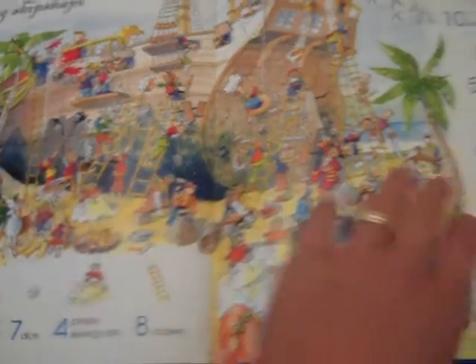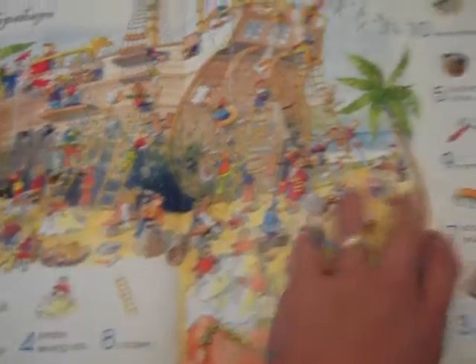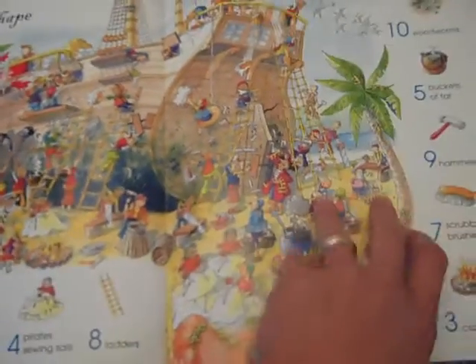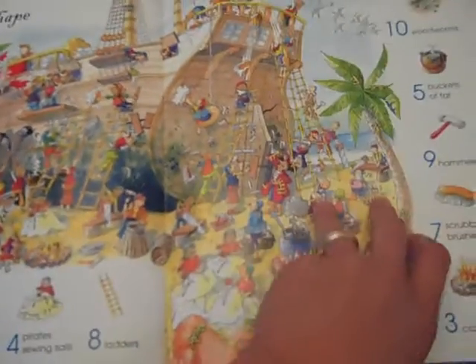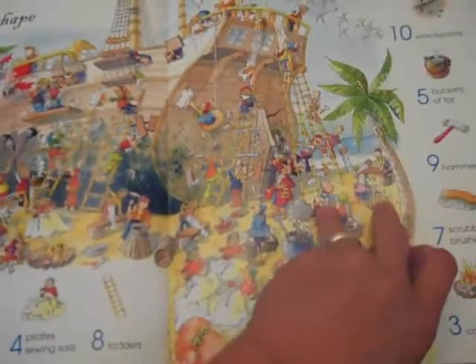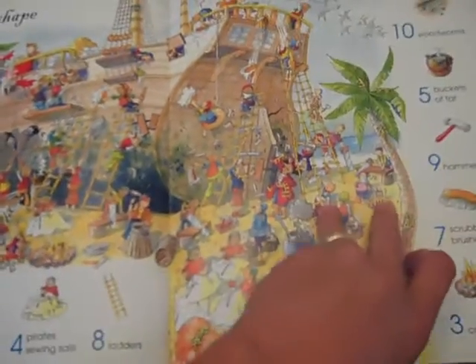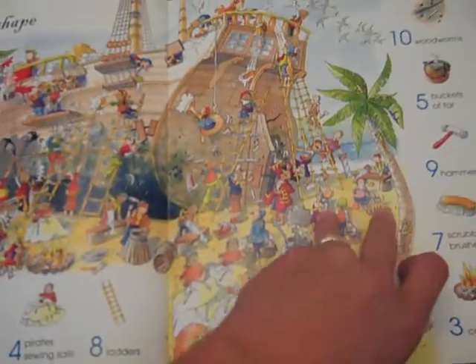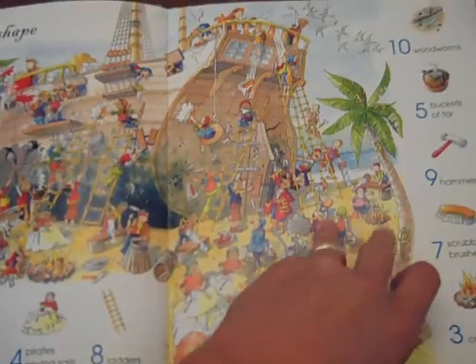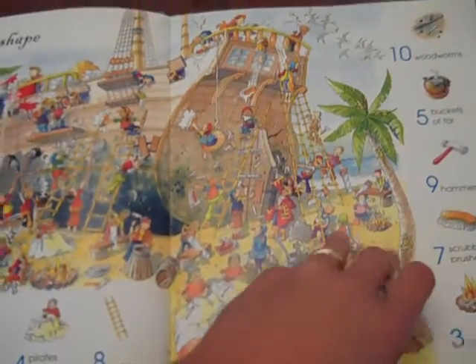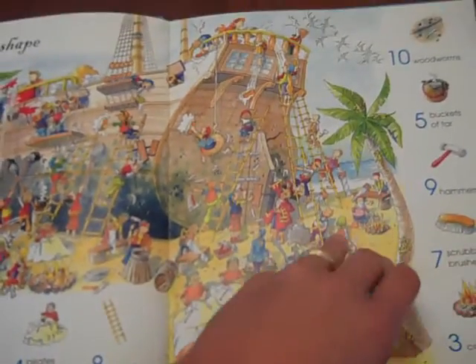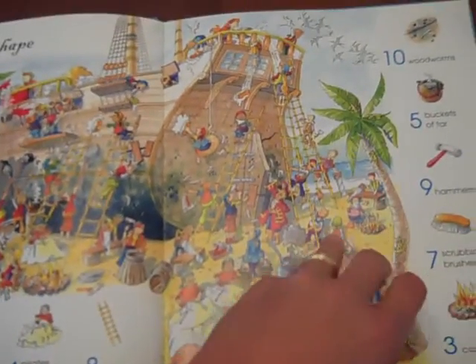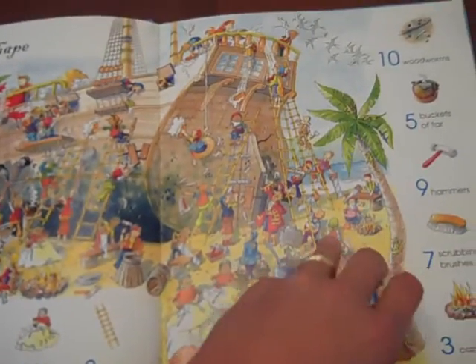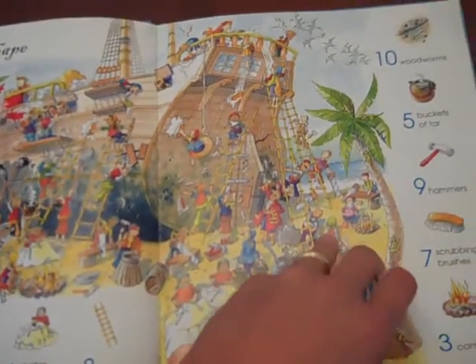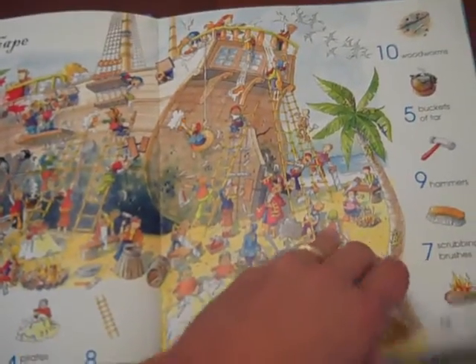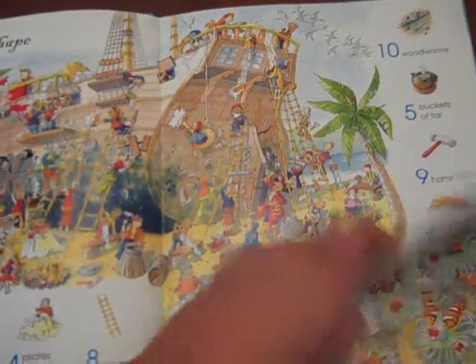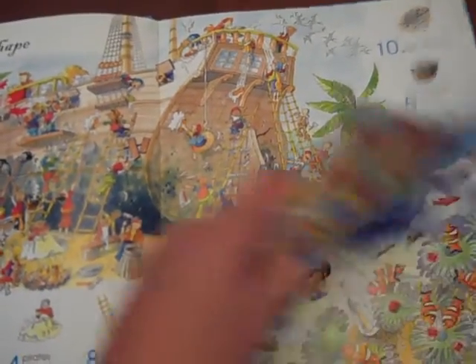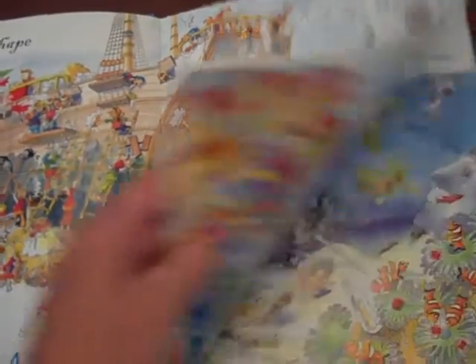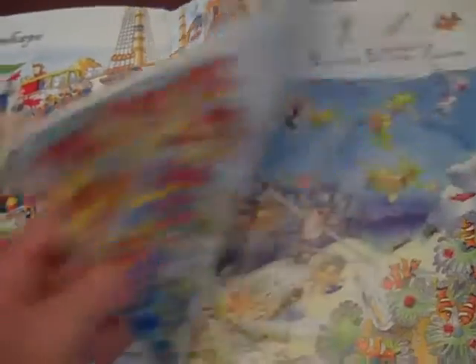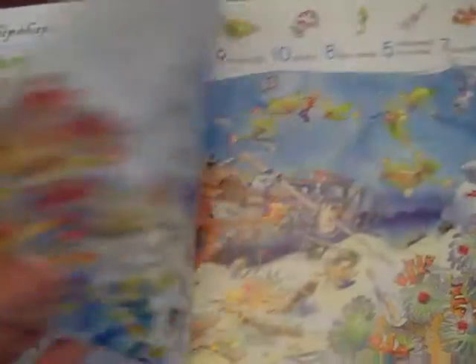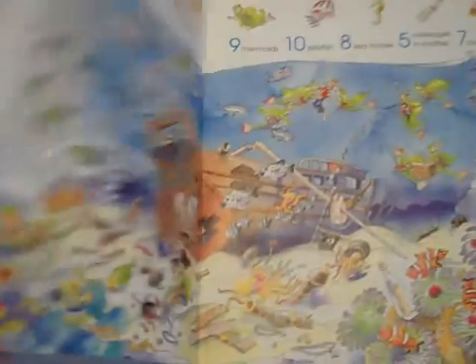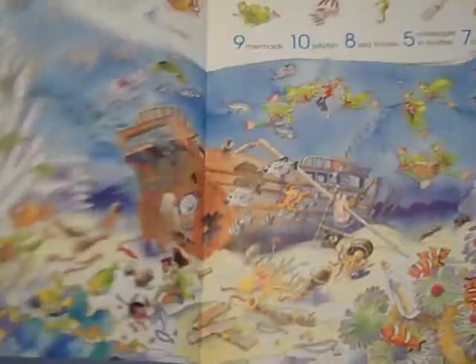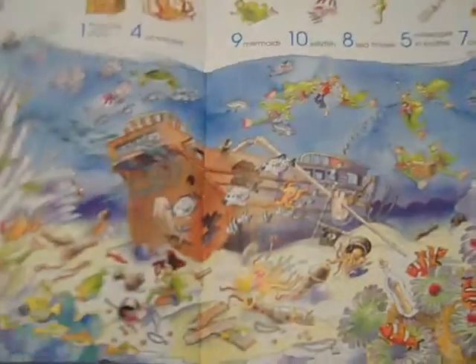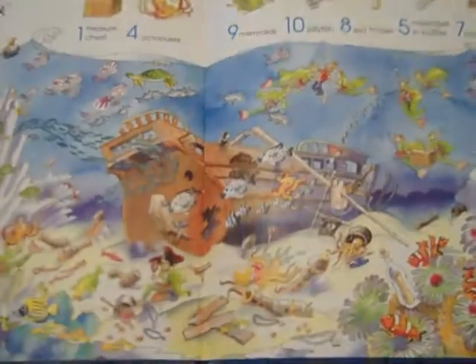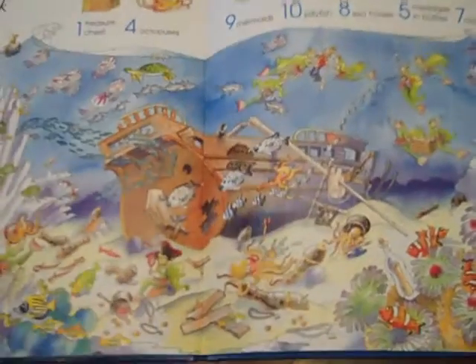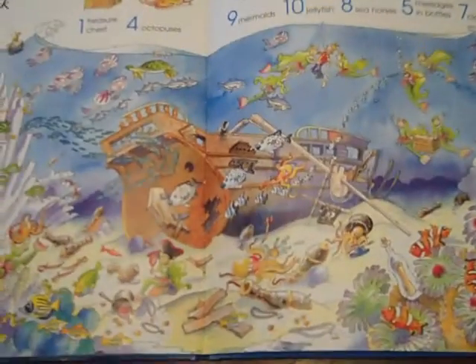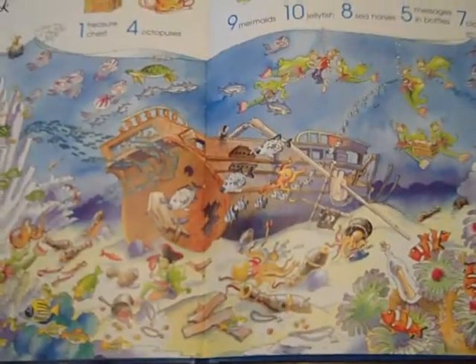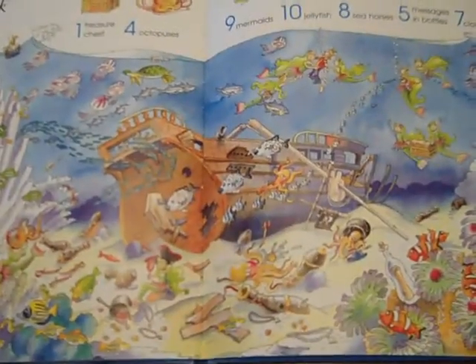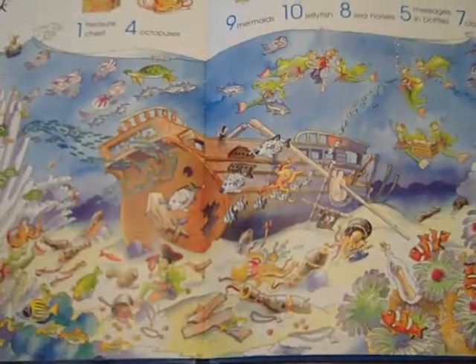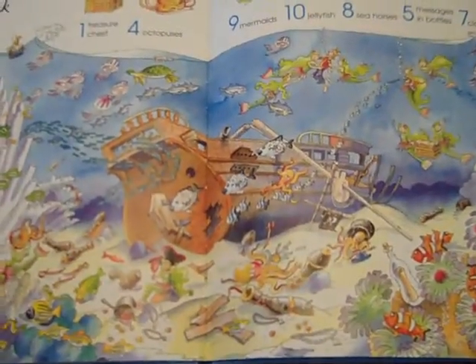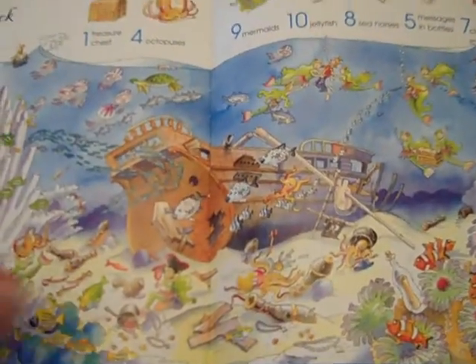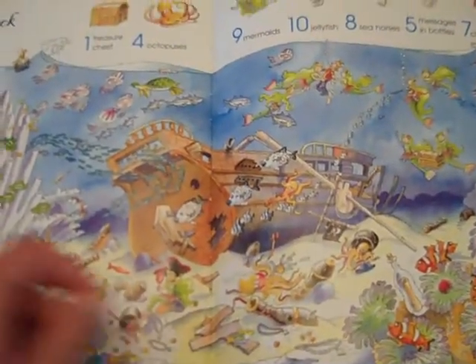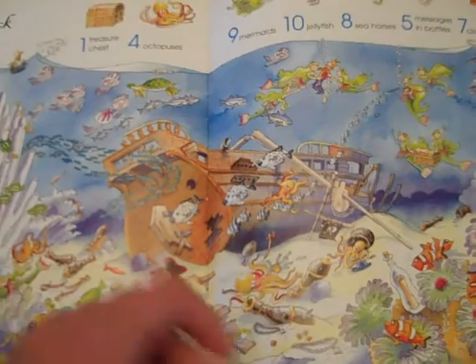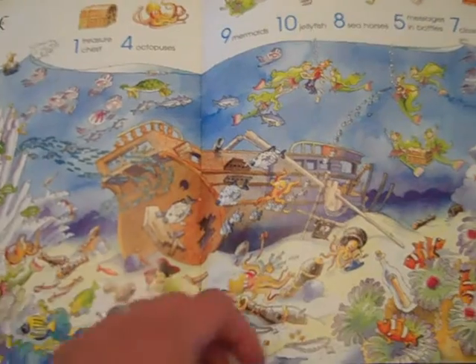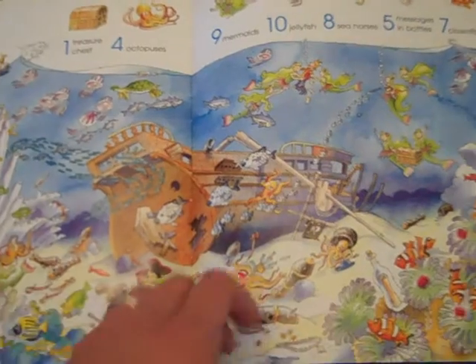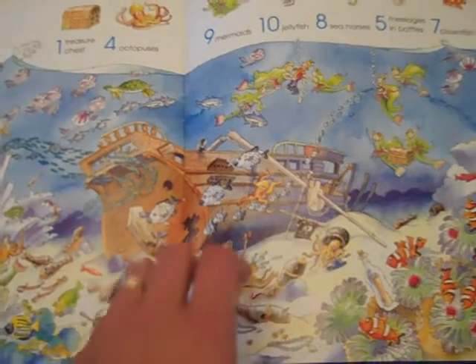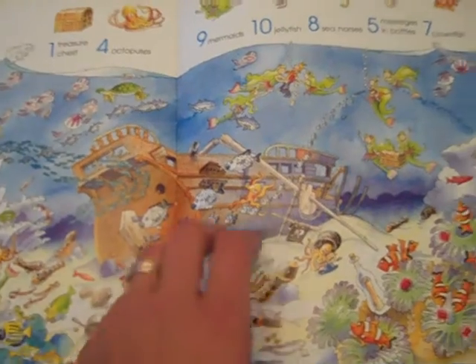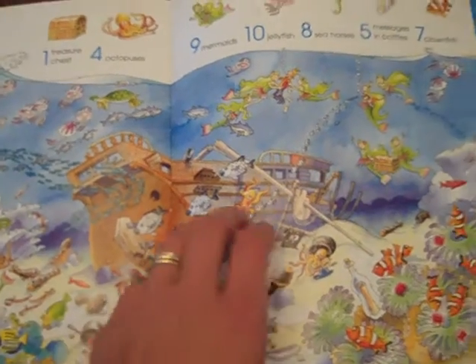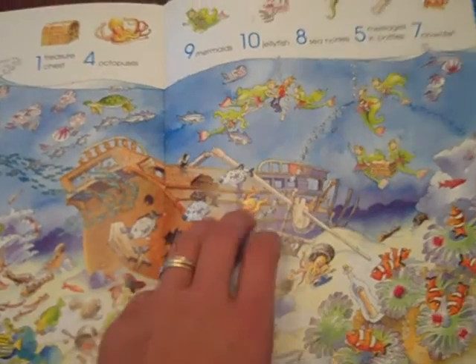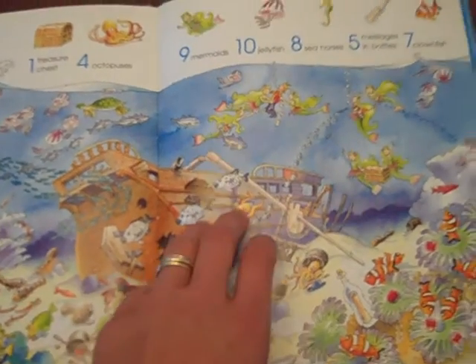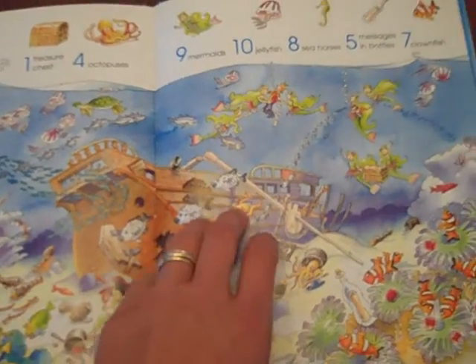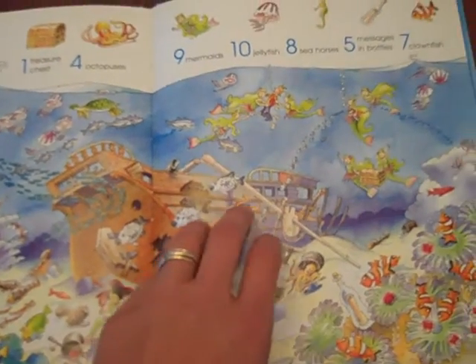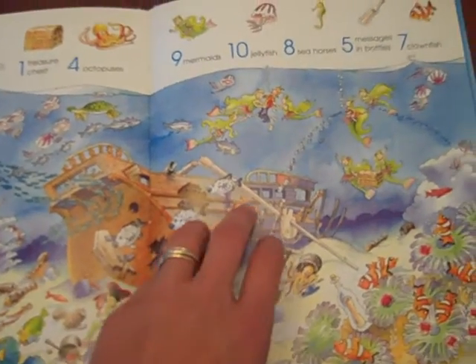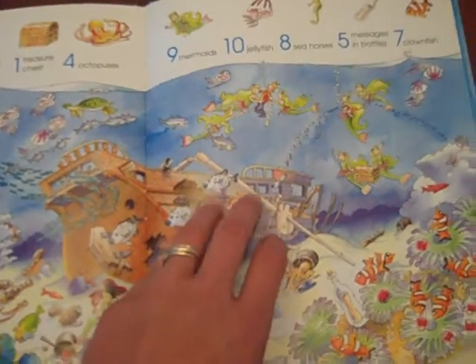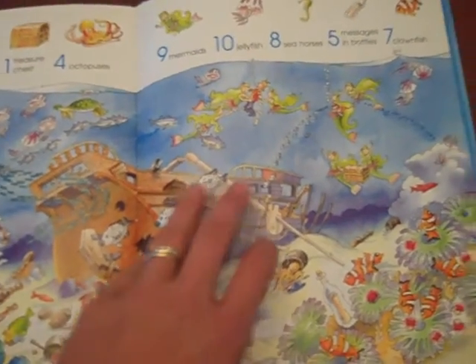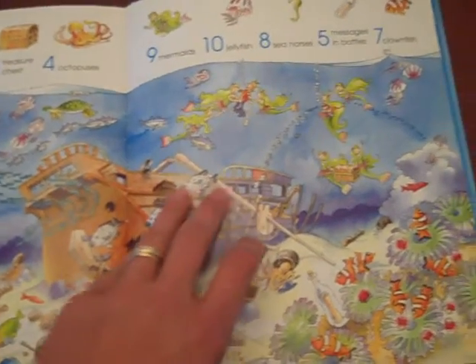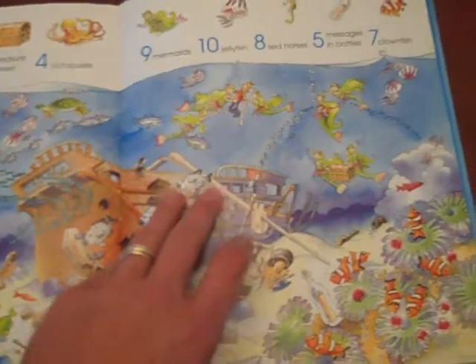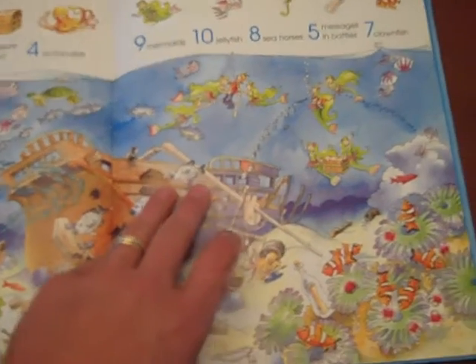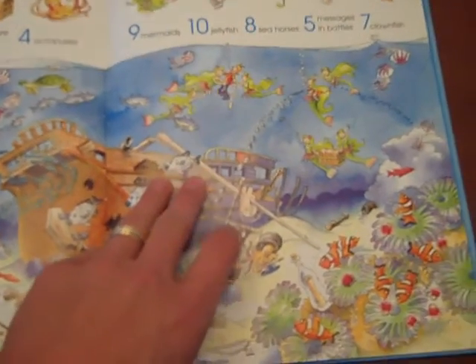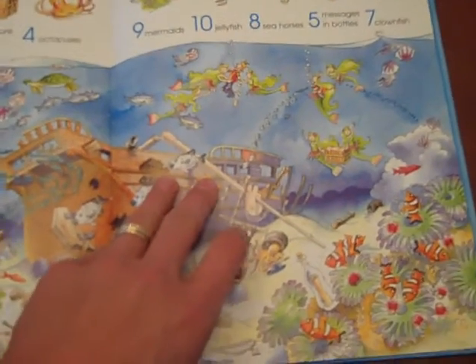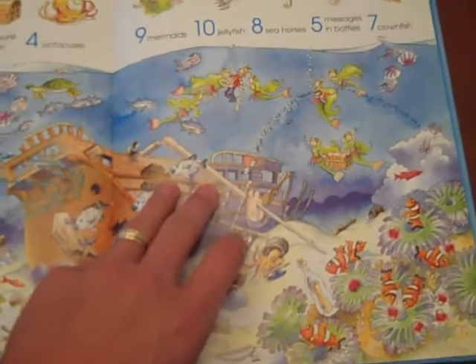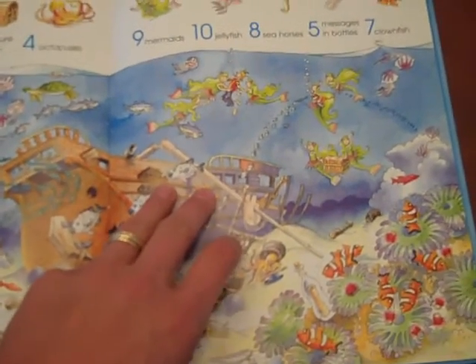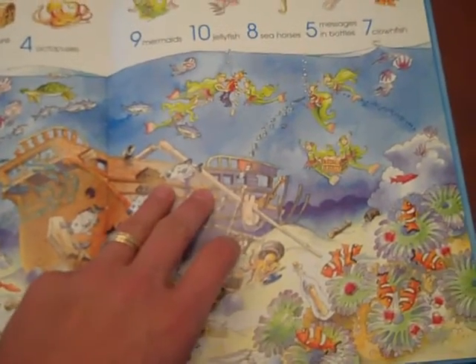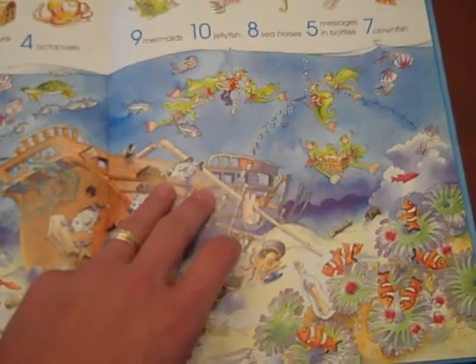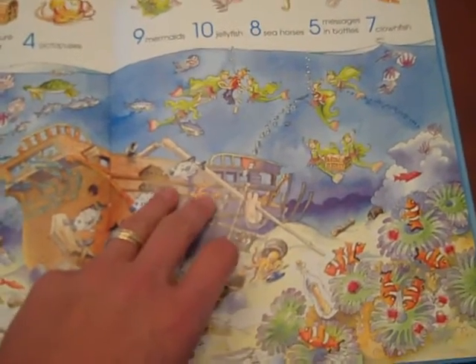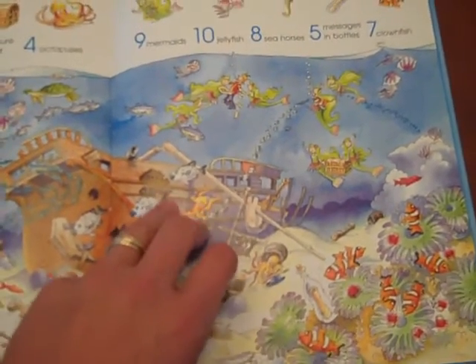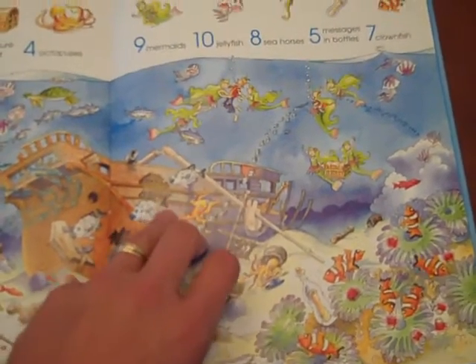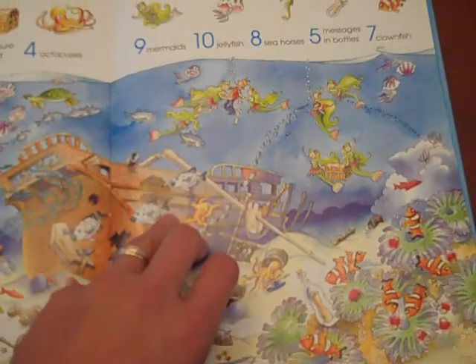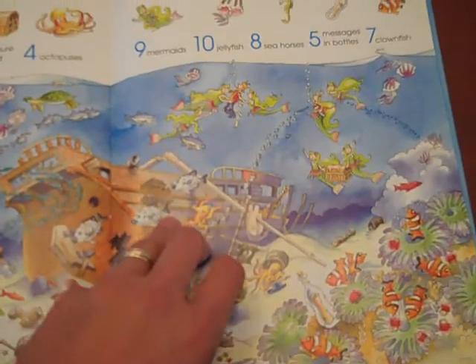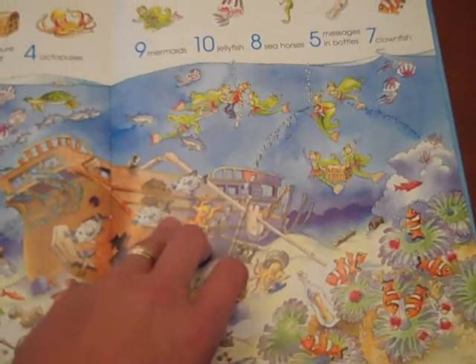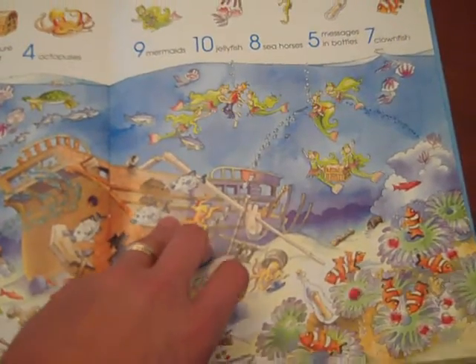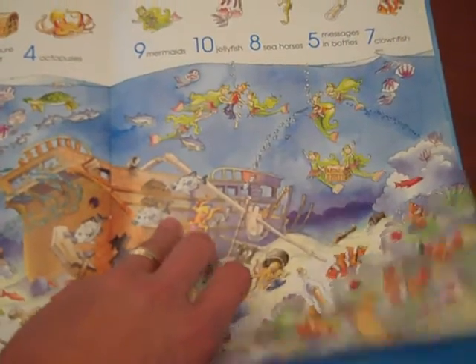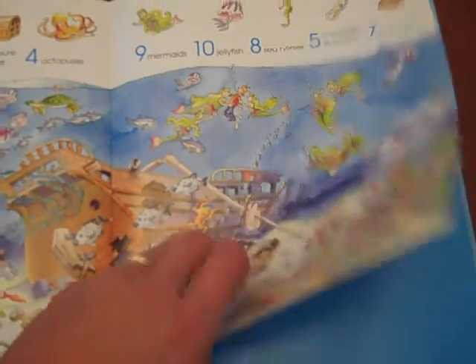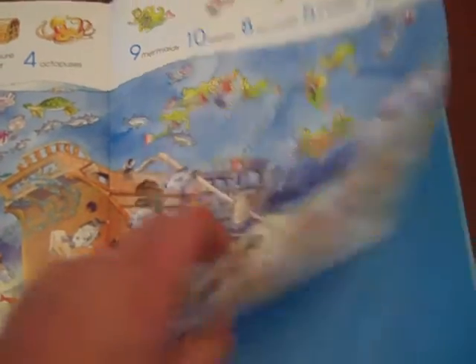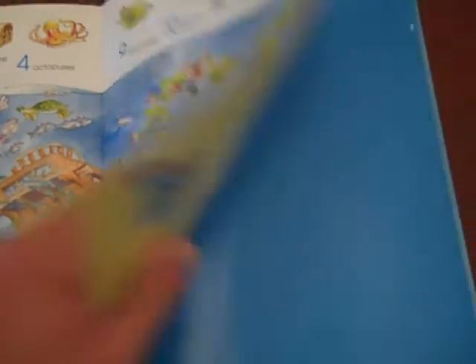So there are 13 of these, like I said. He likes this one, the shipwrecked one with the mermaids in it. It's fun.